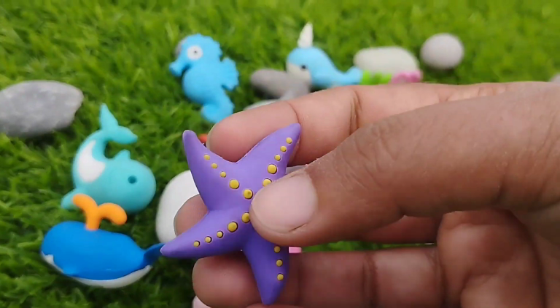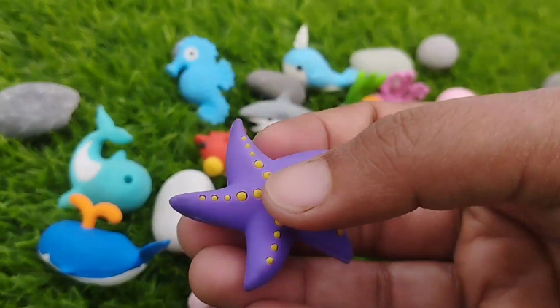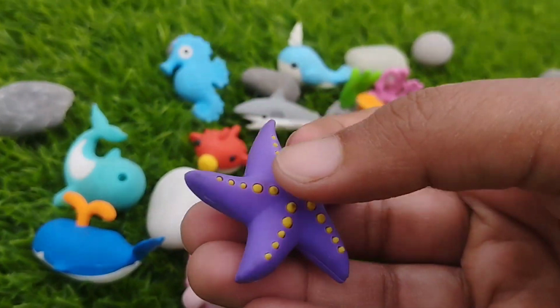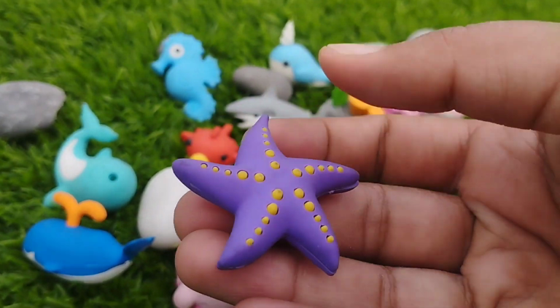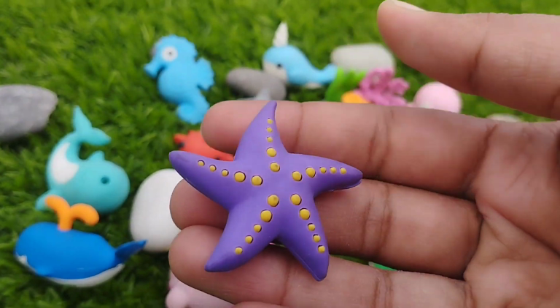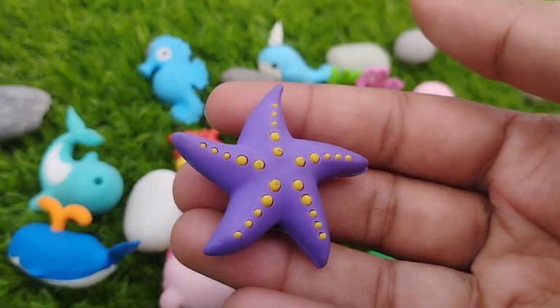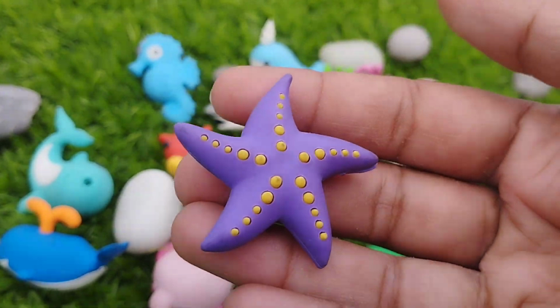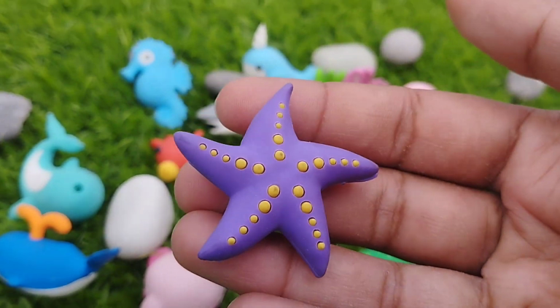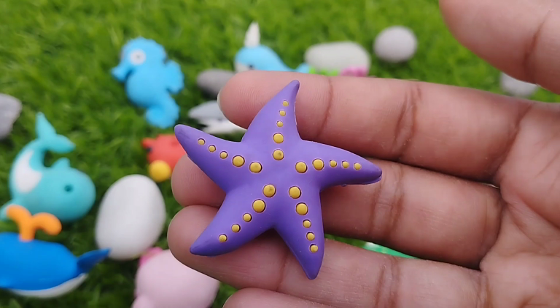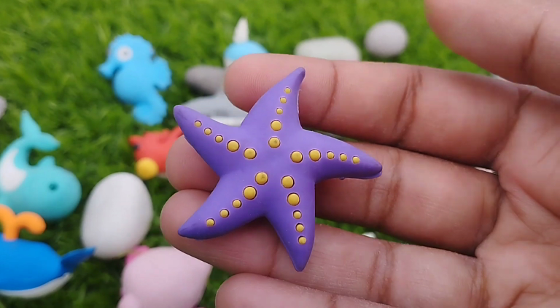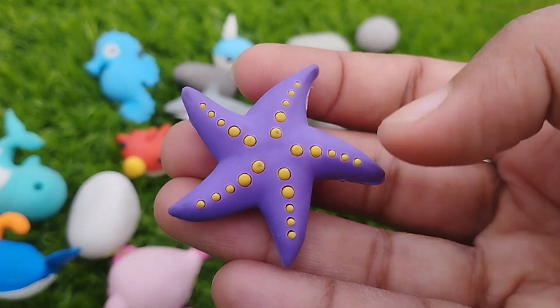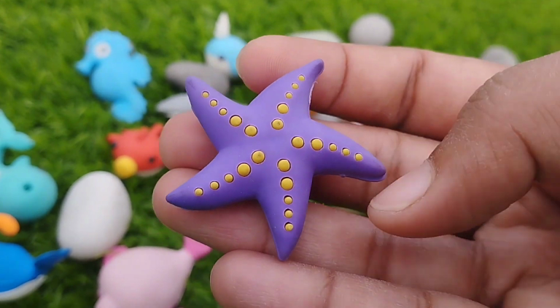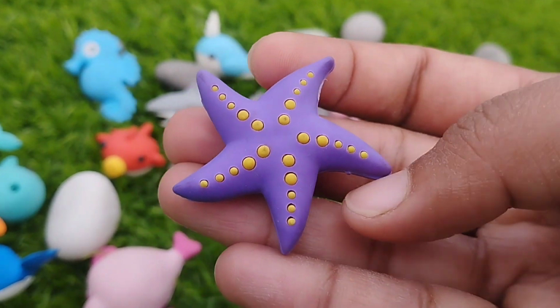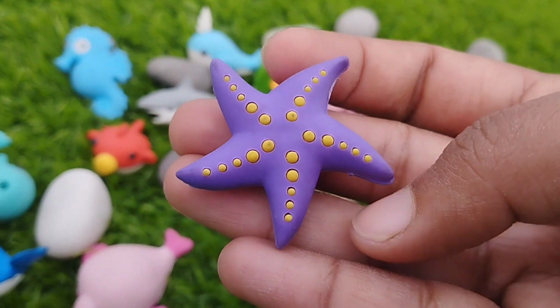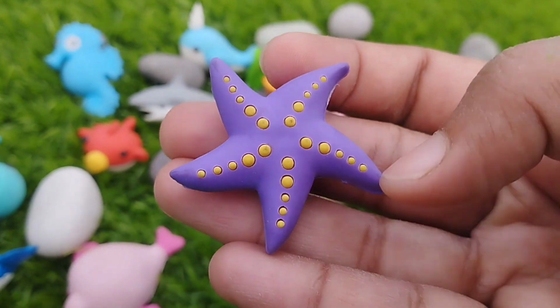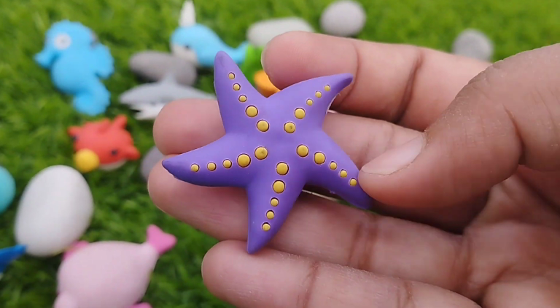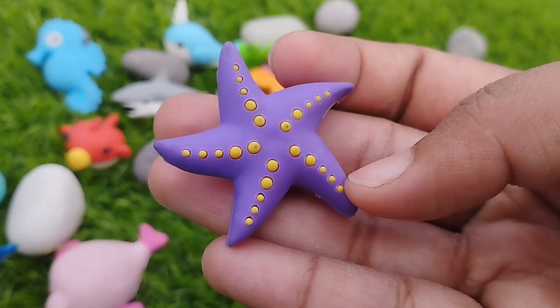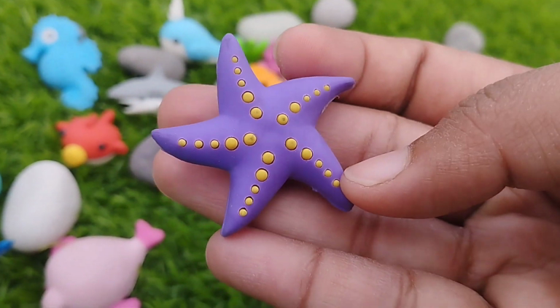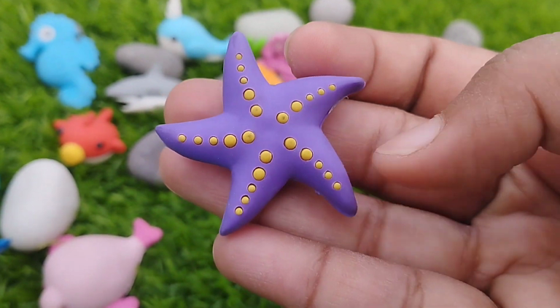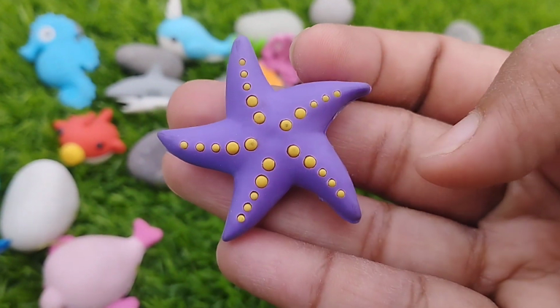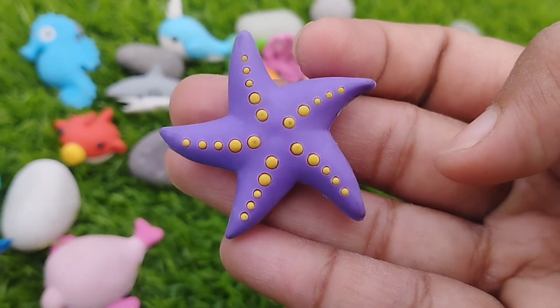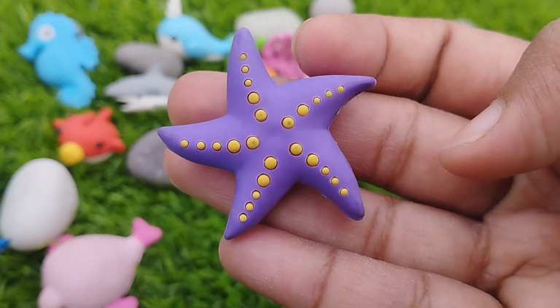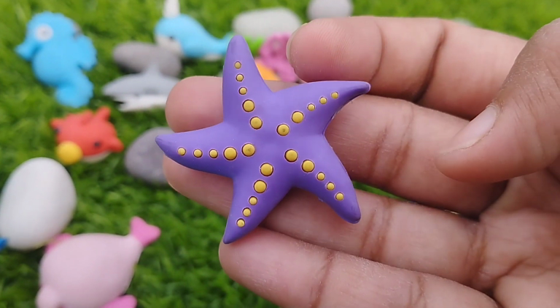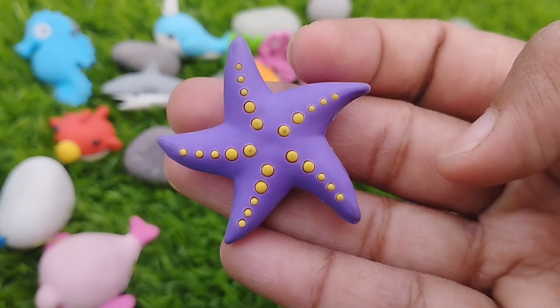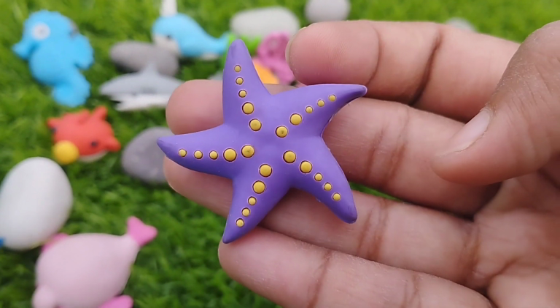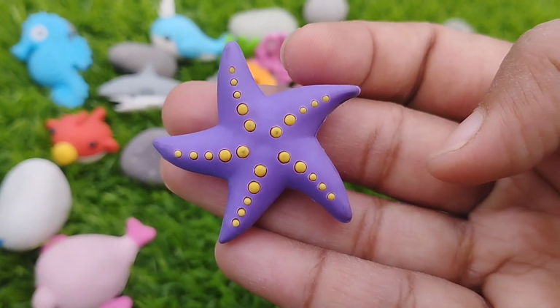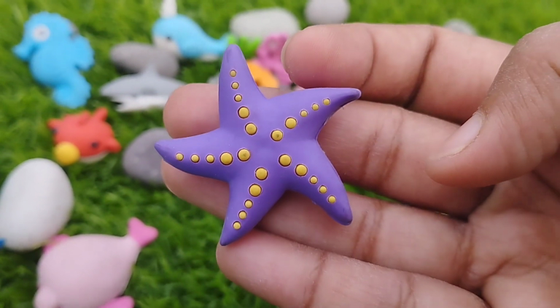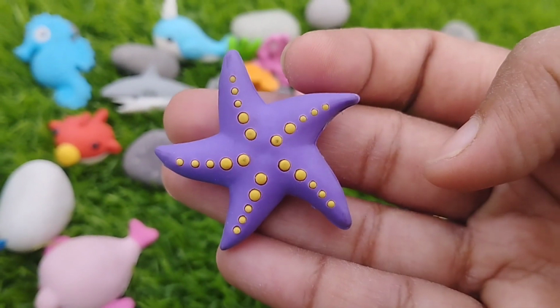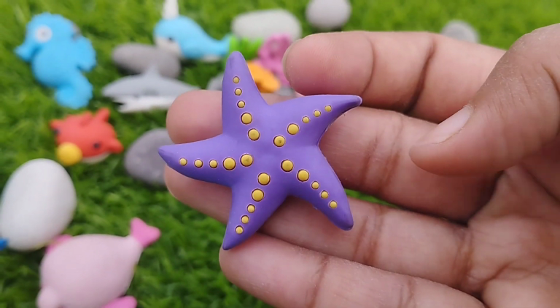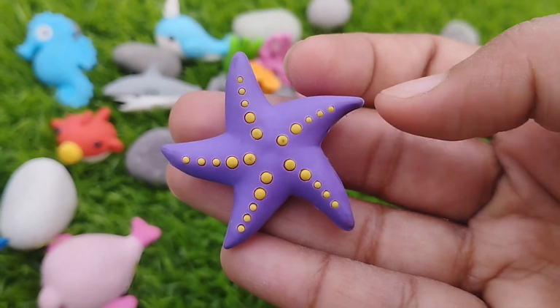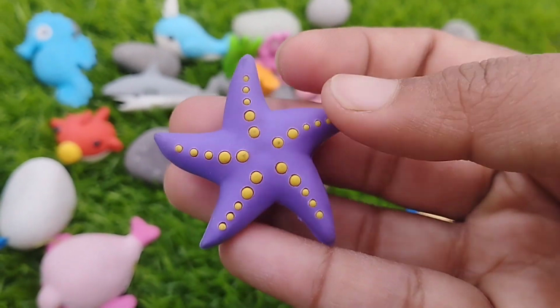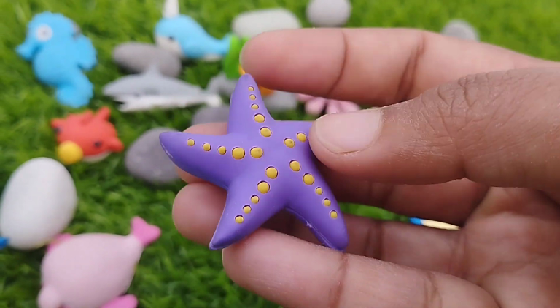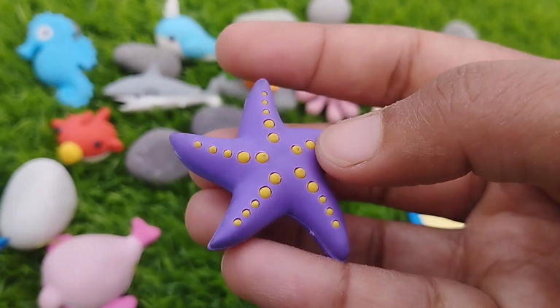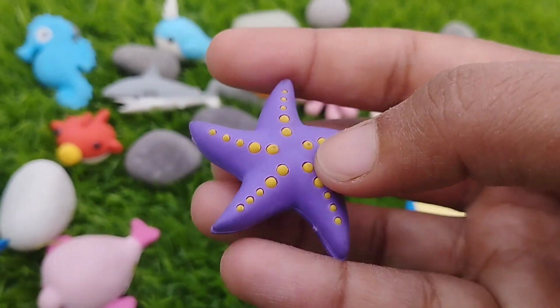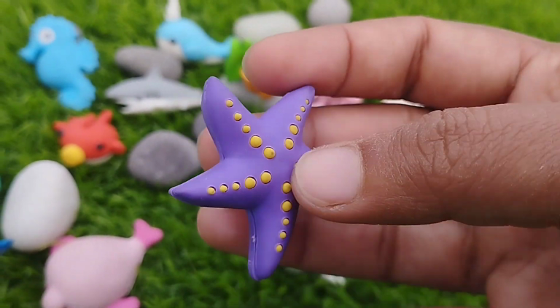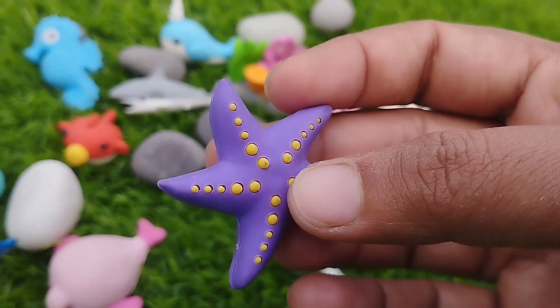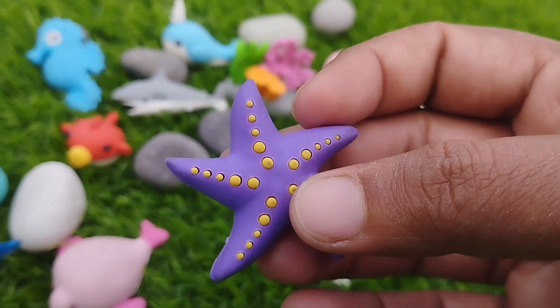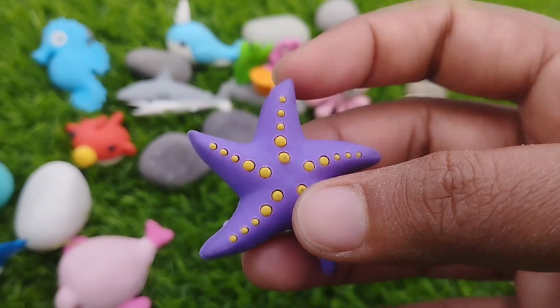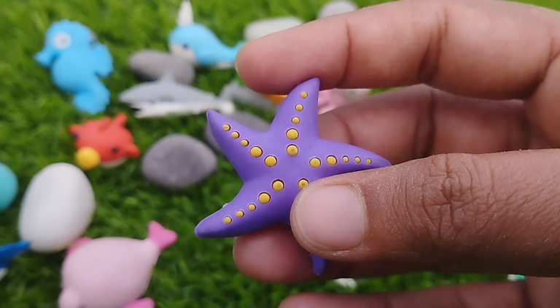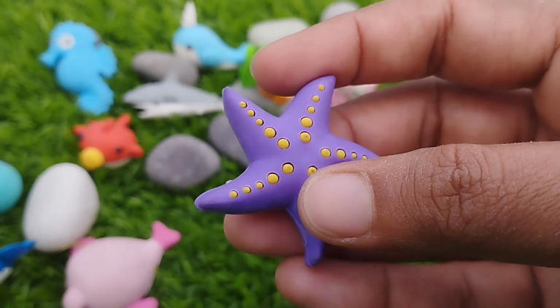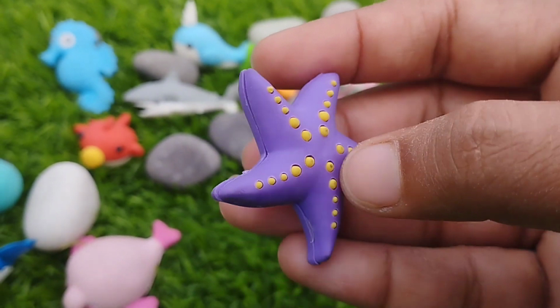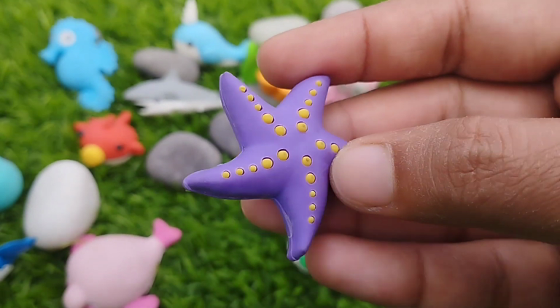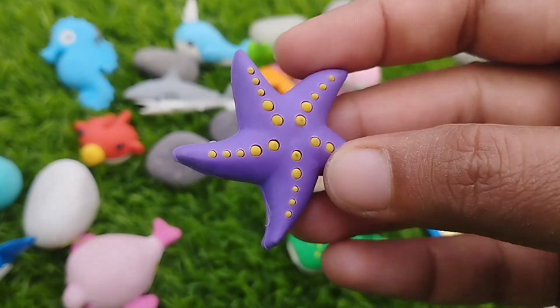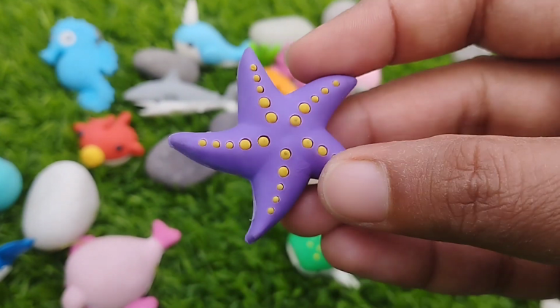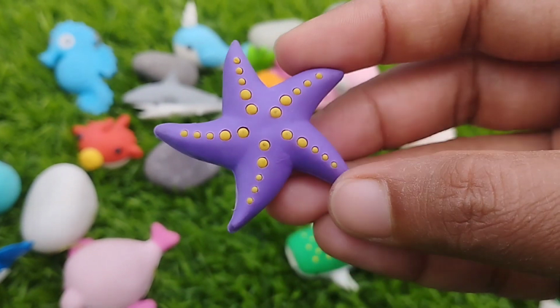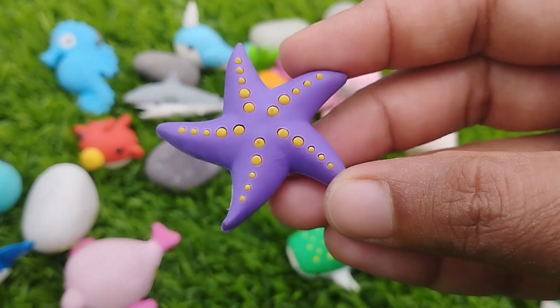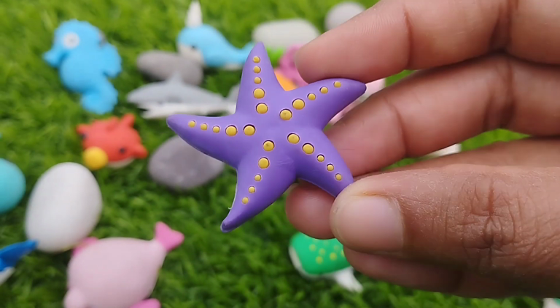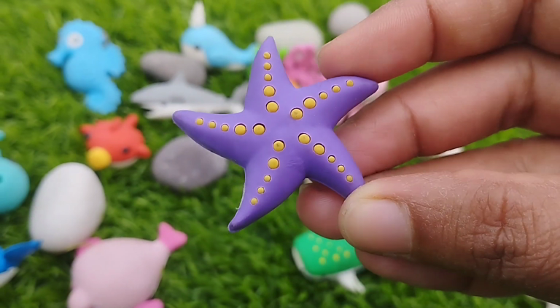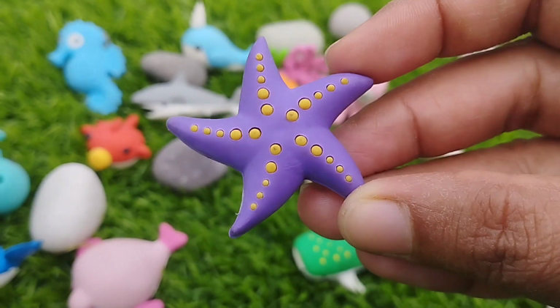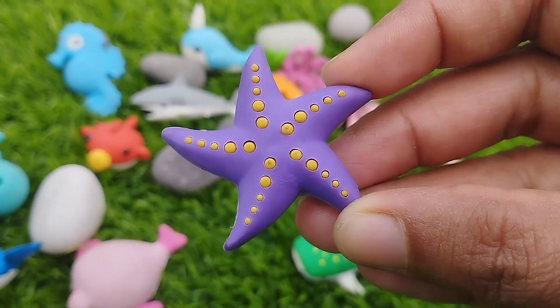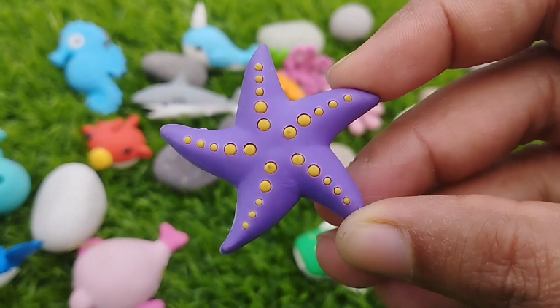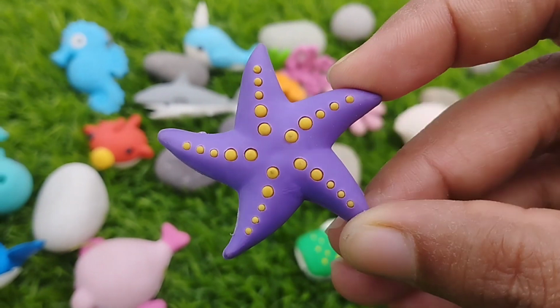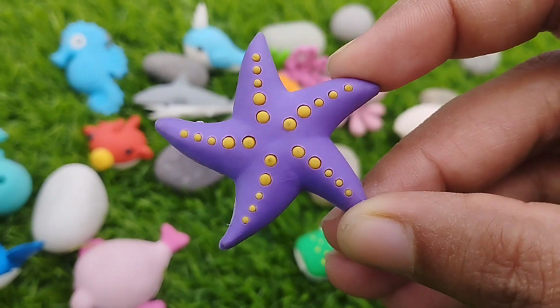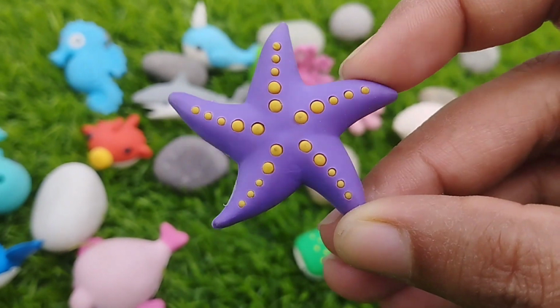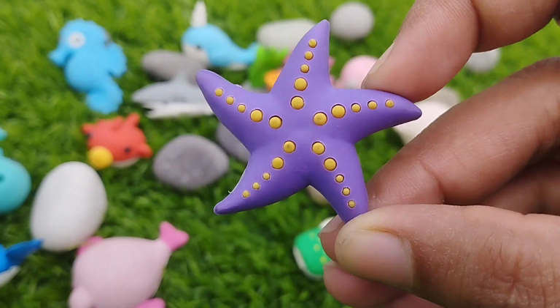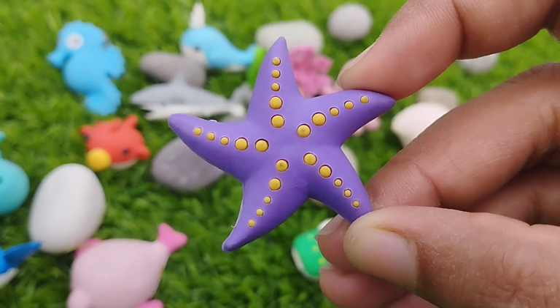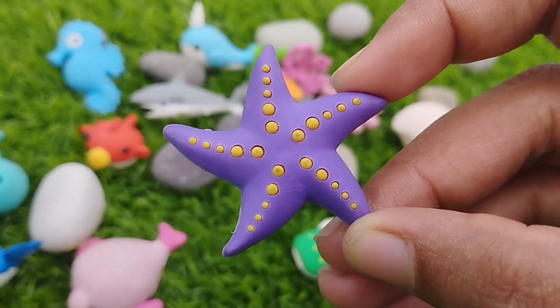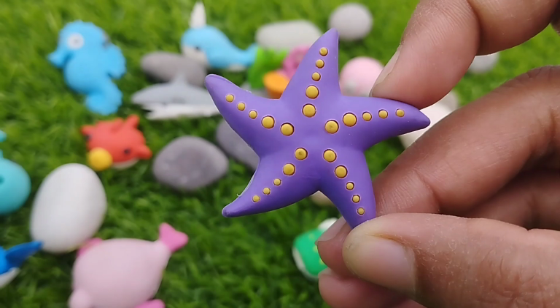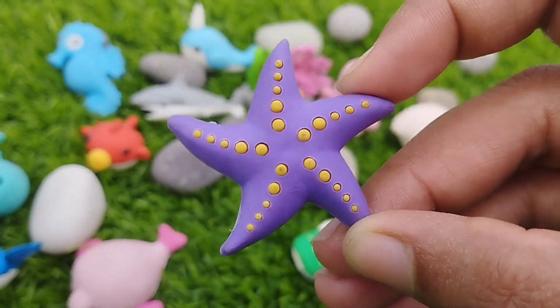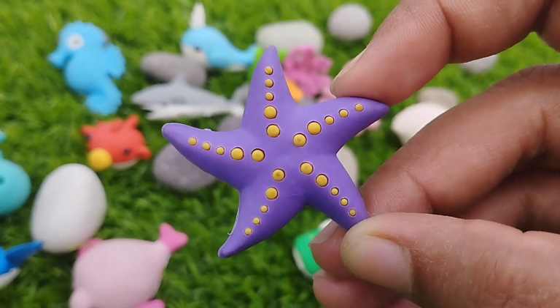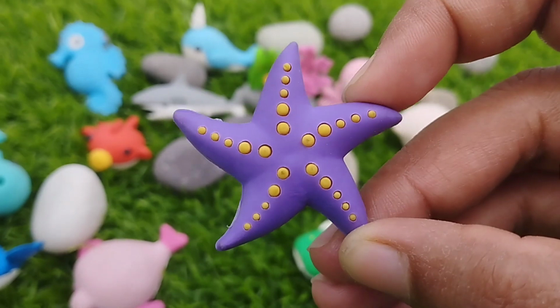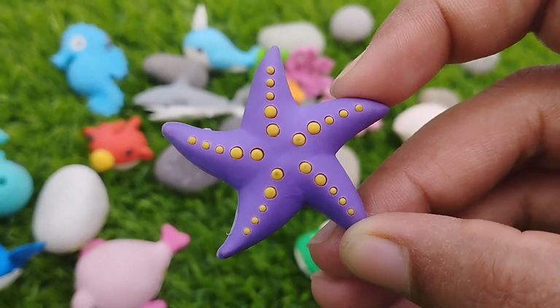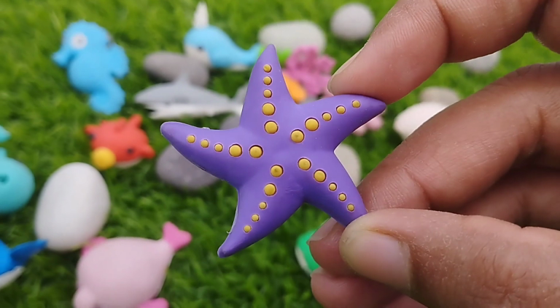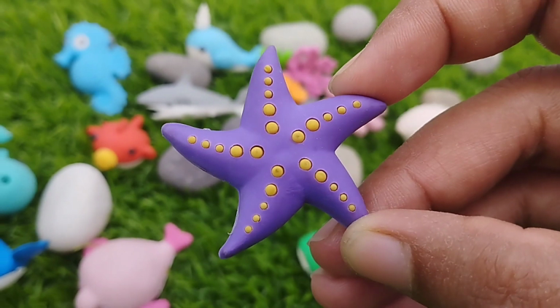A starfish. This is a starfish. A starfish.